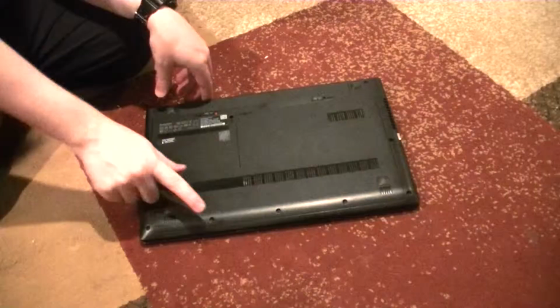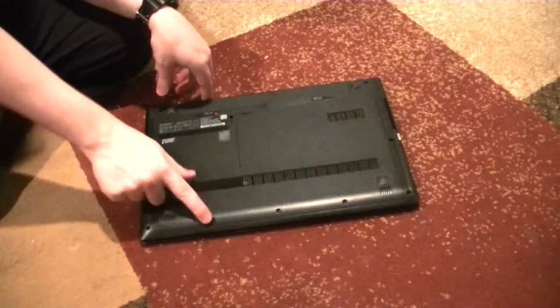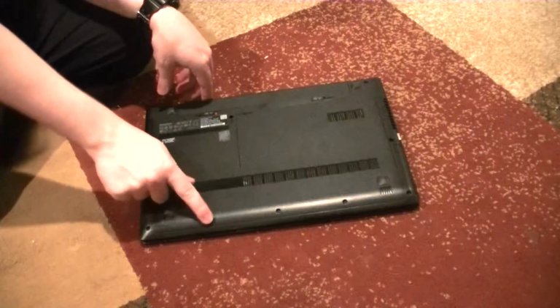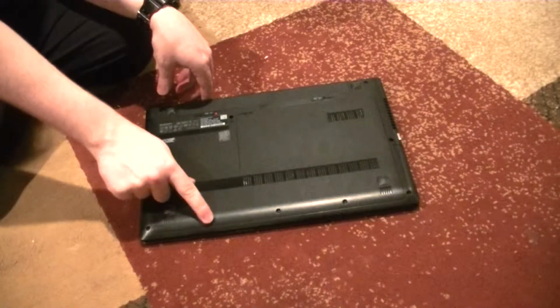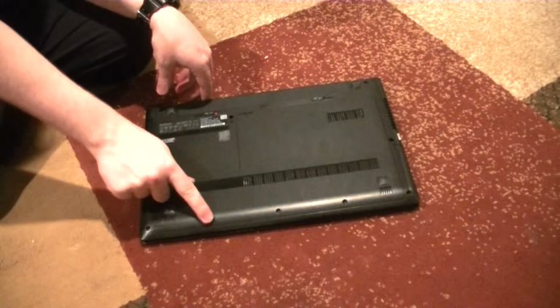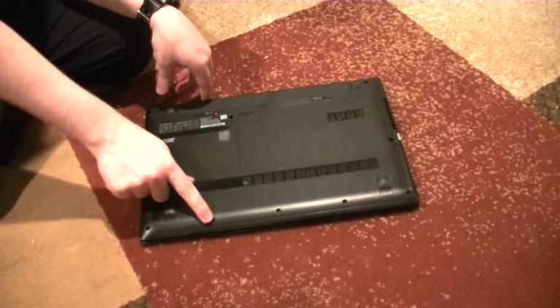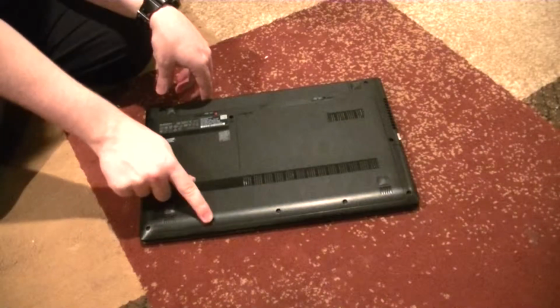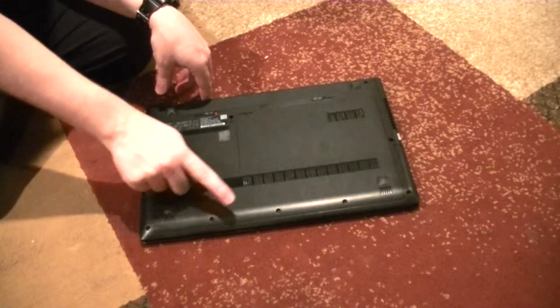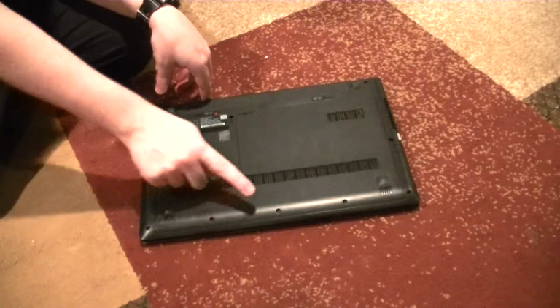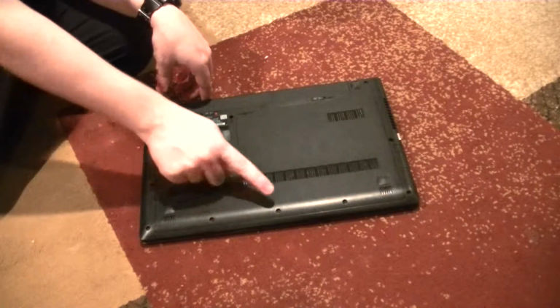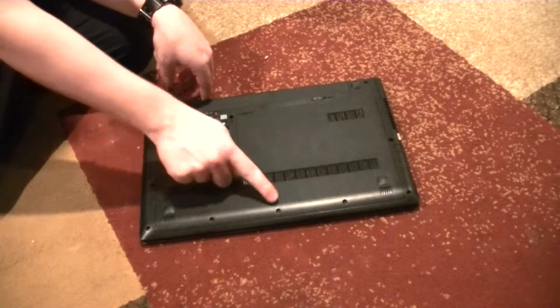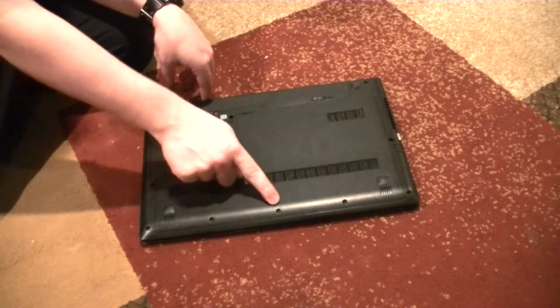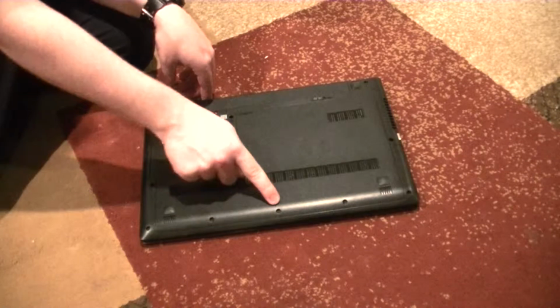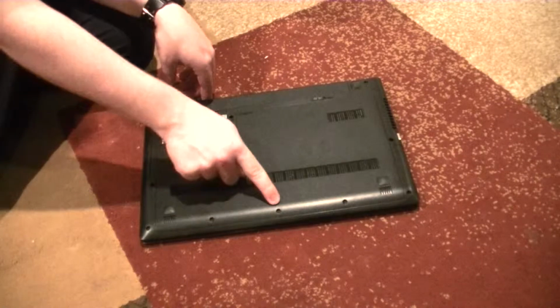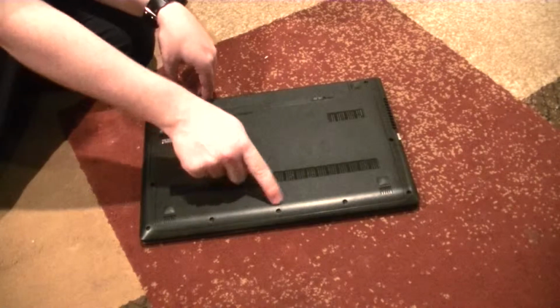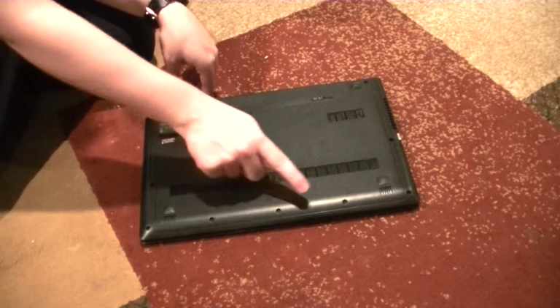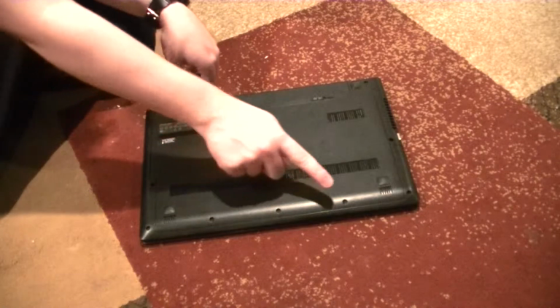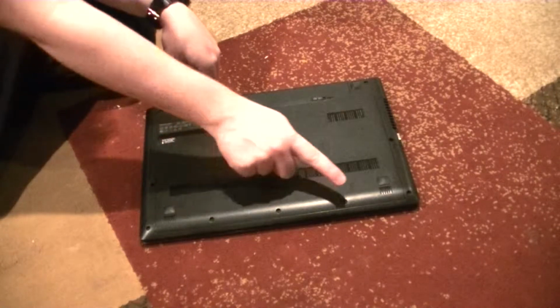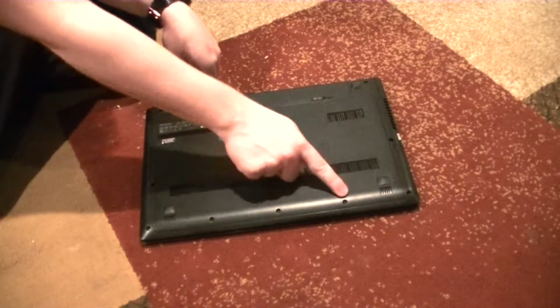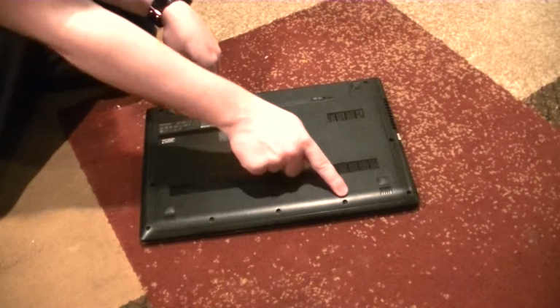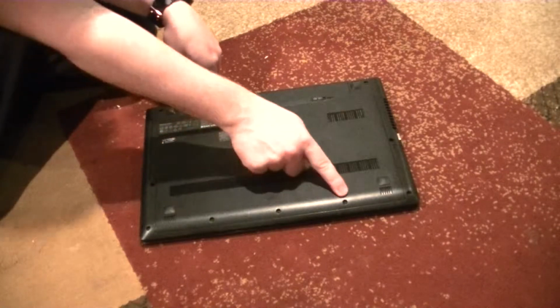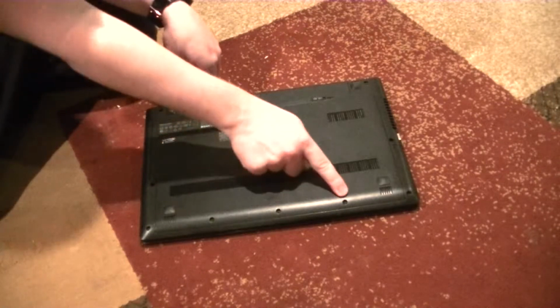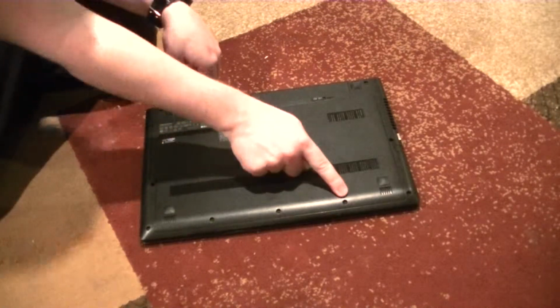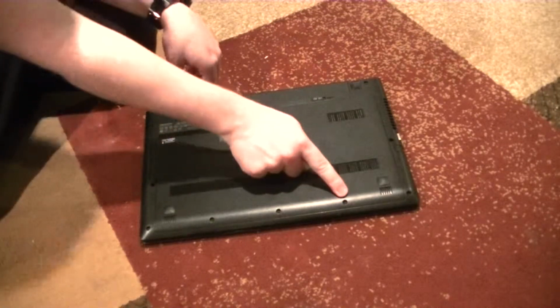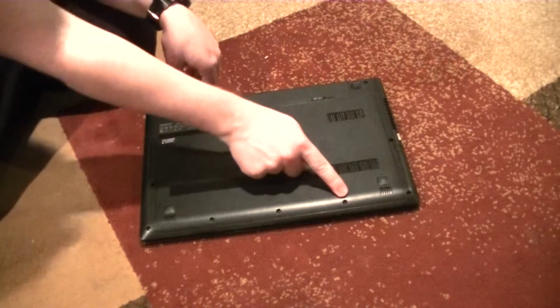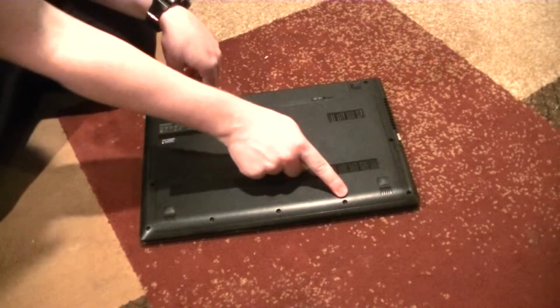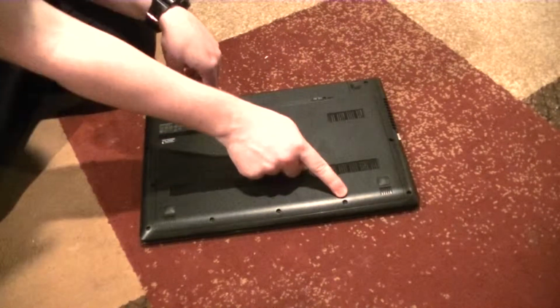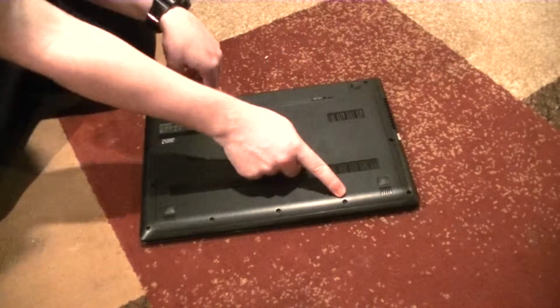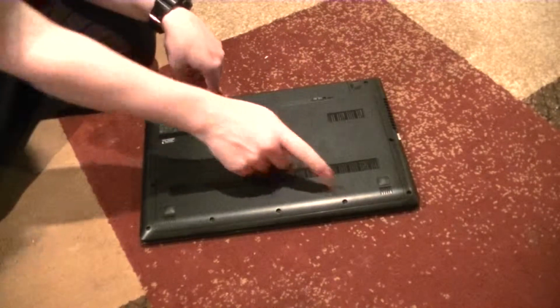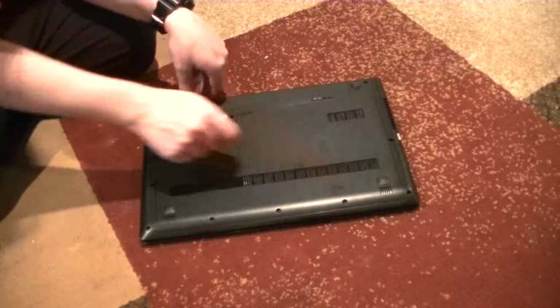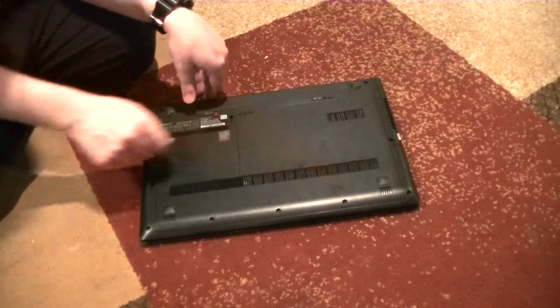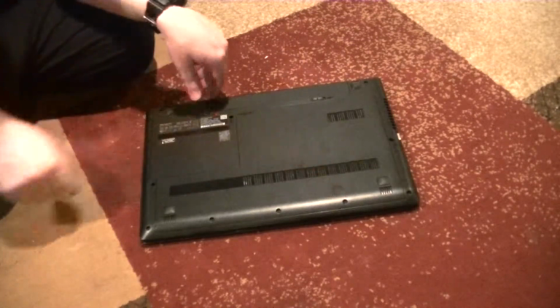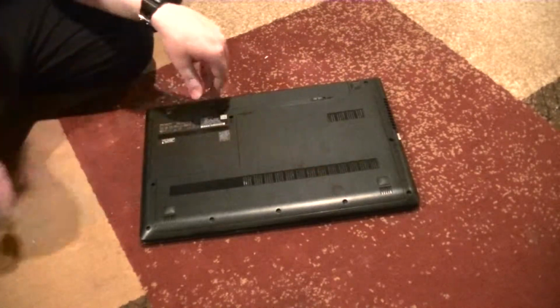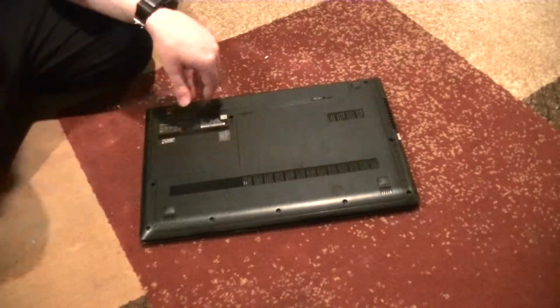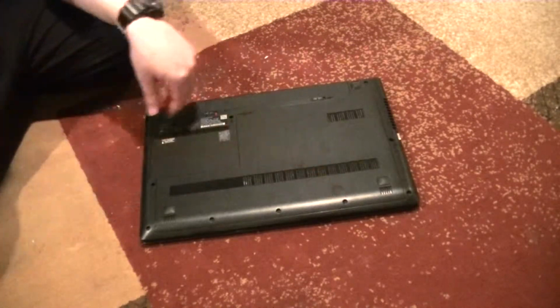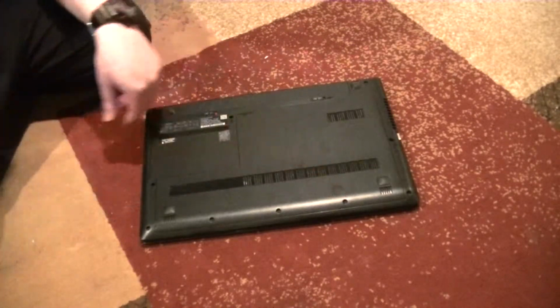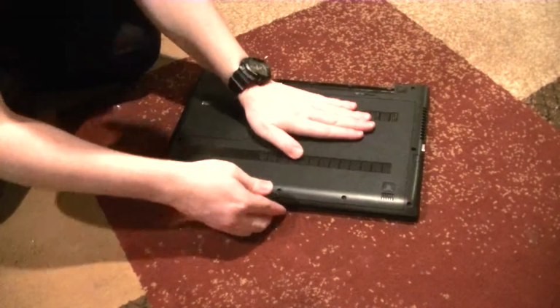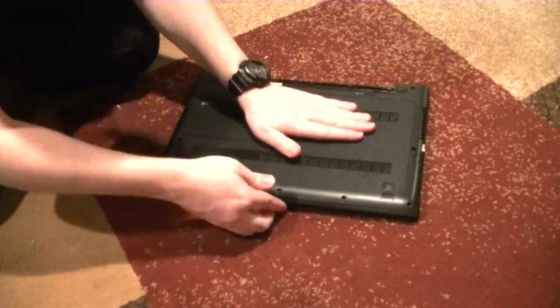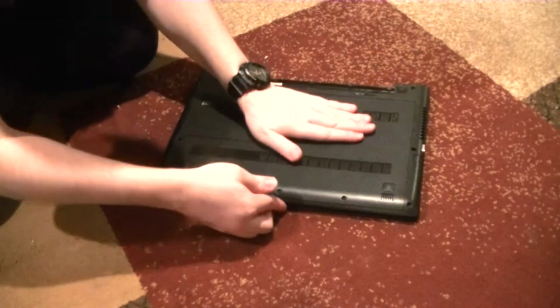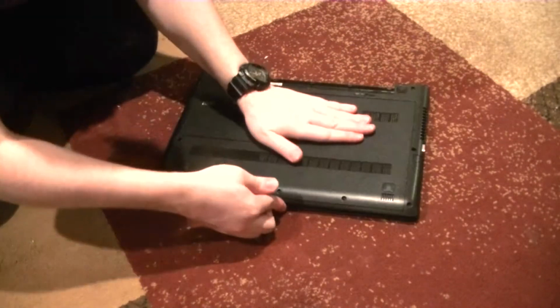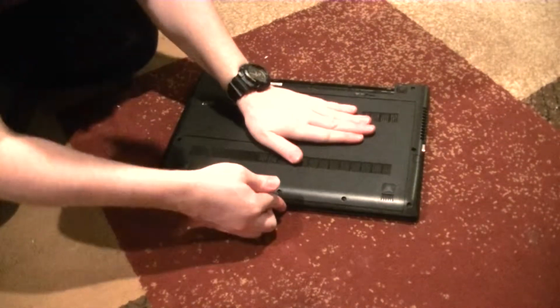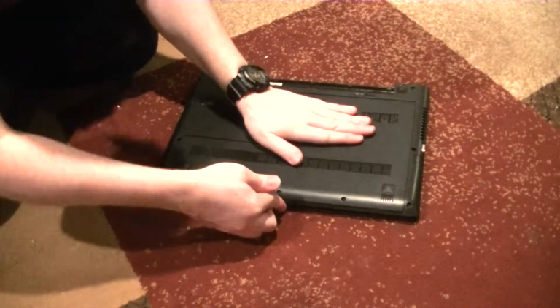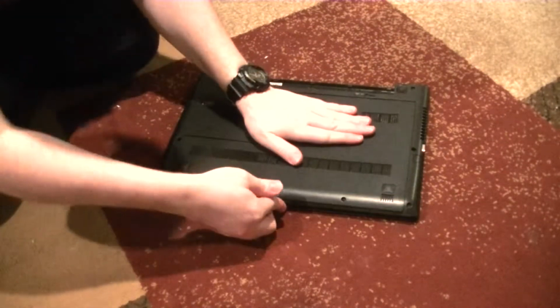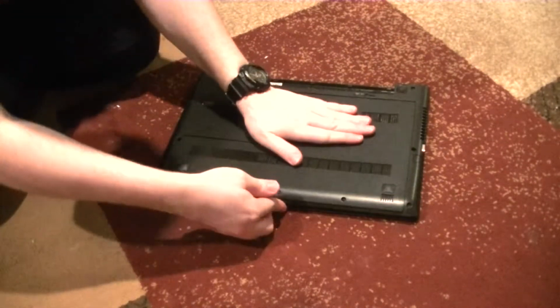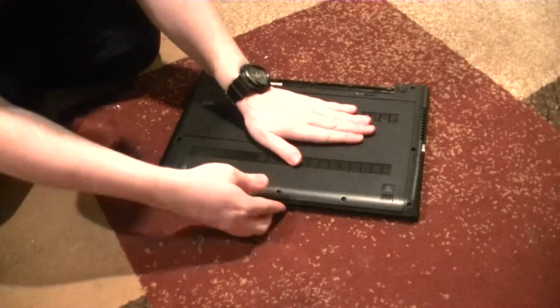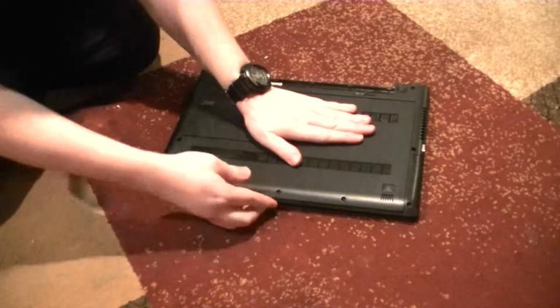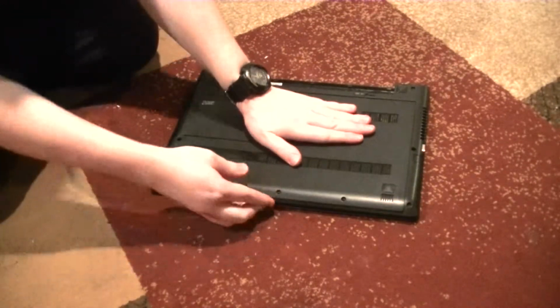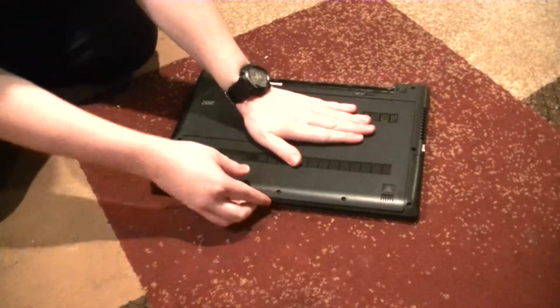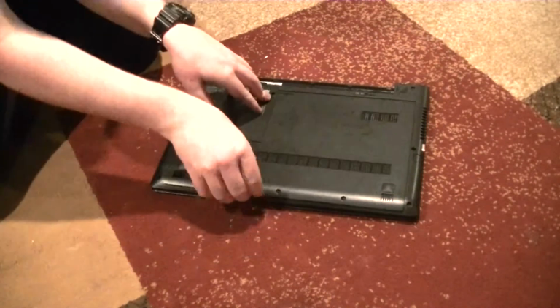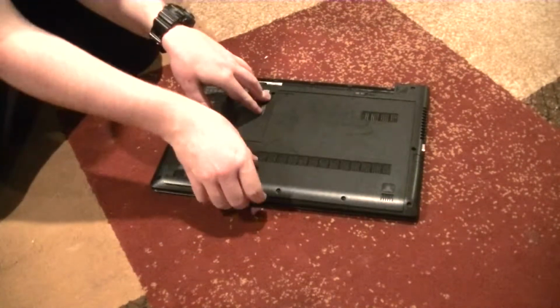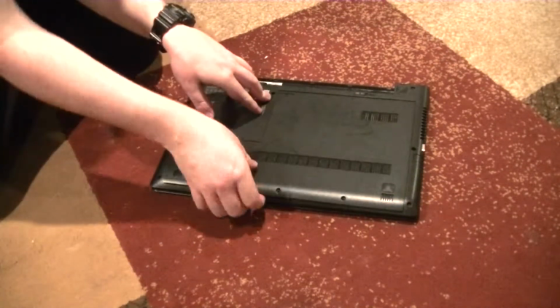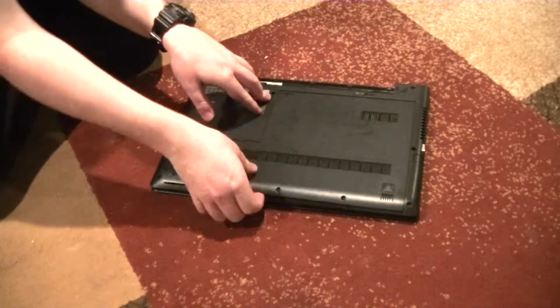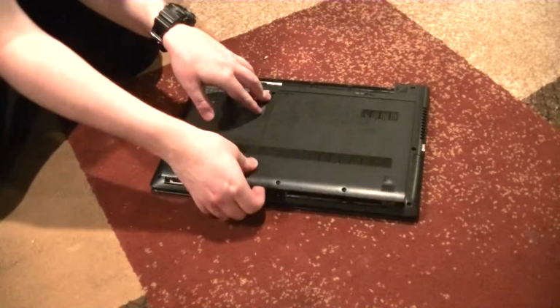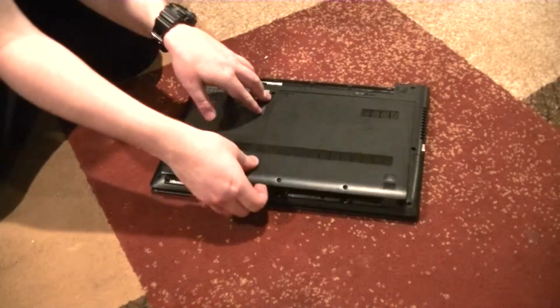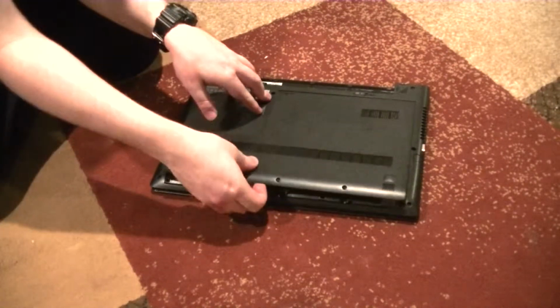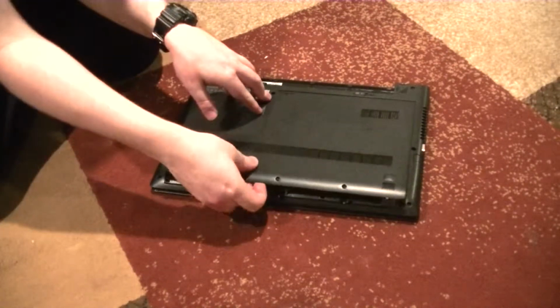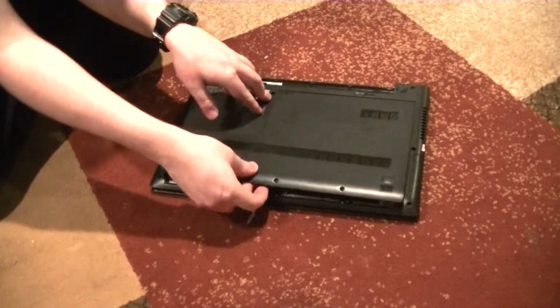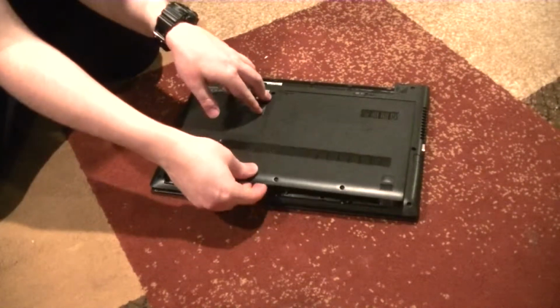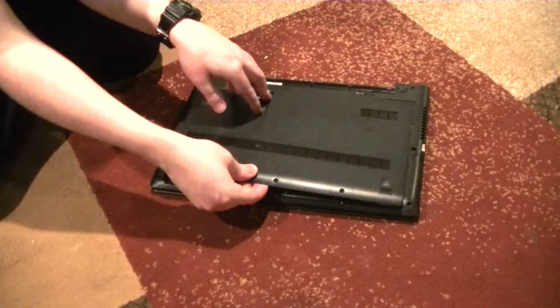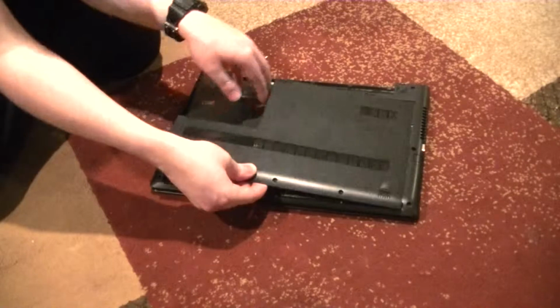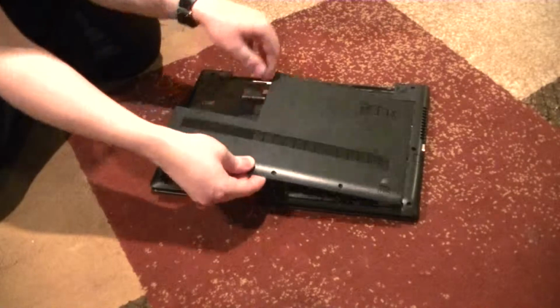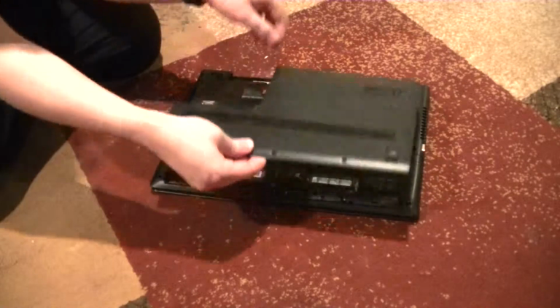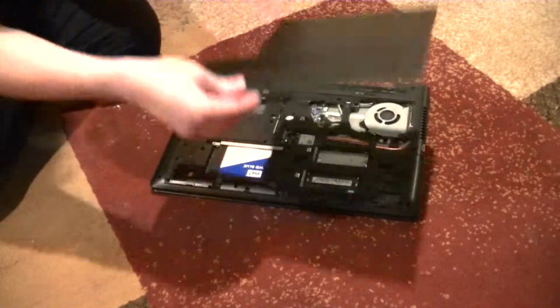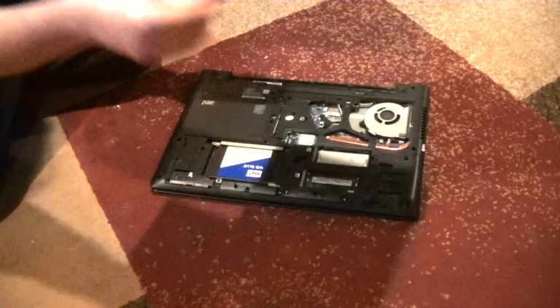It has one, two, three screws that have to be removed in order to get it open. Once they're all out, pull the door back to free it, then lift it off.